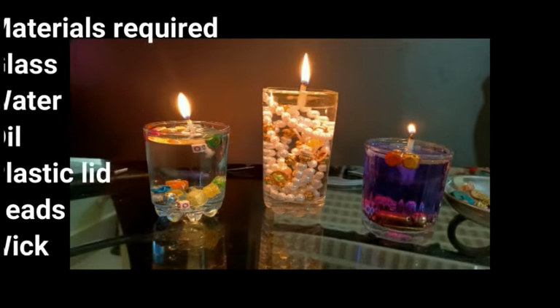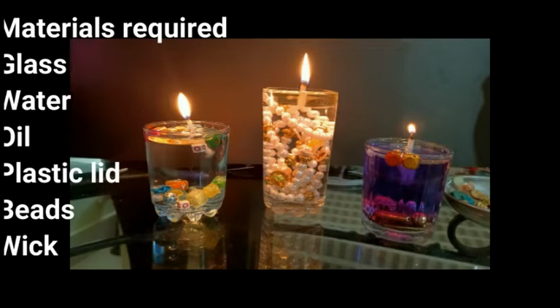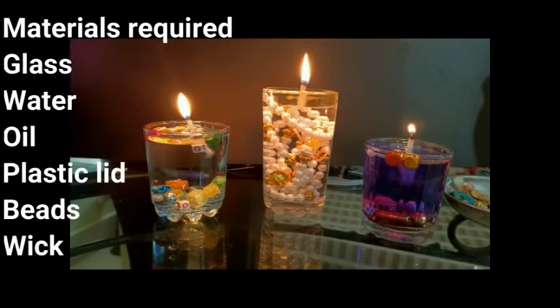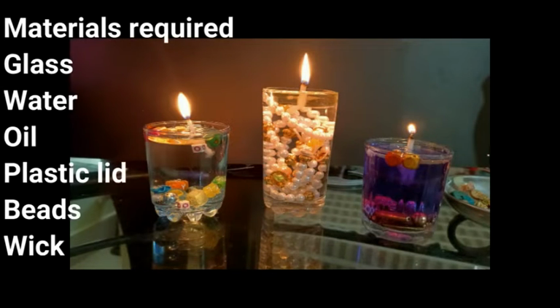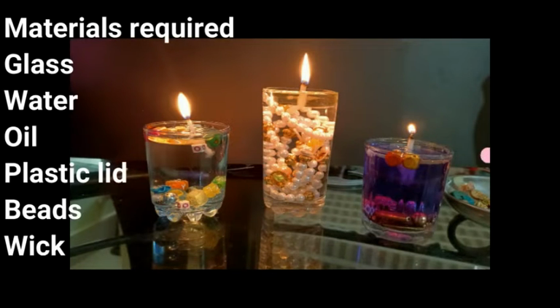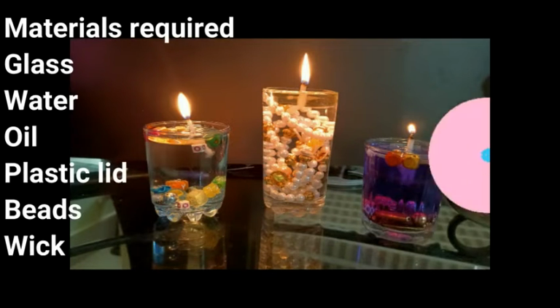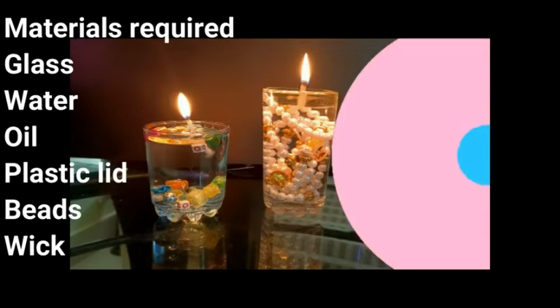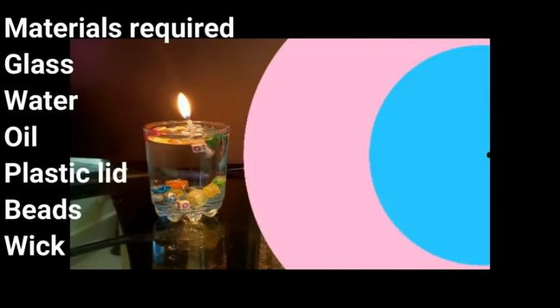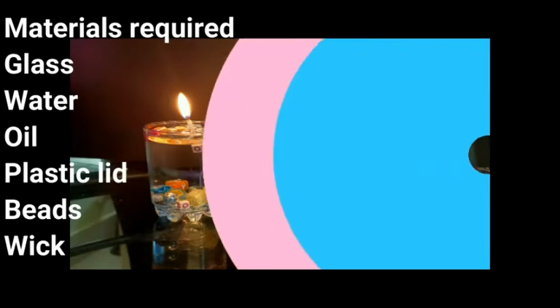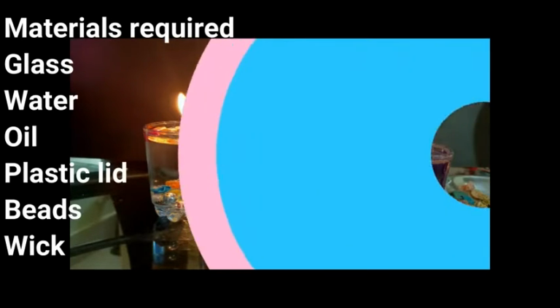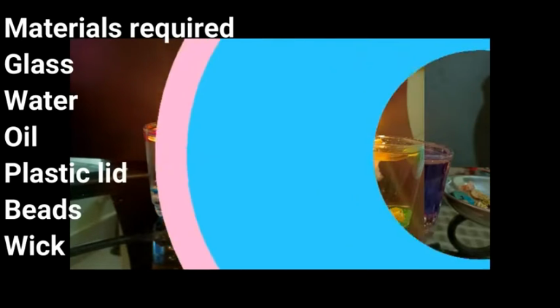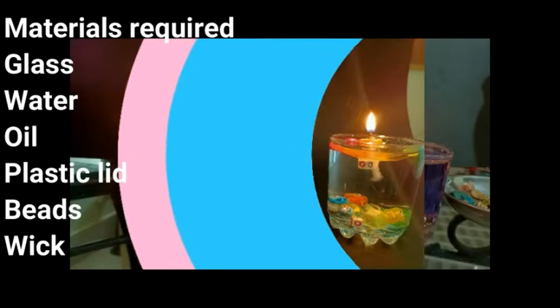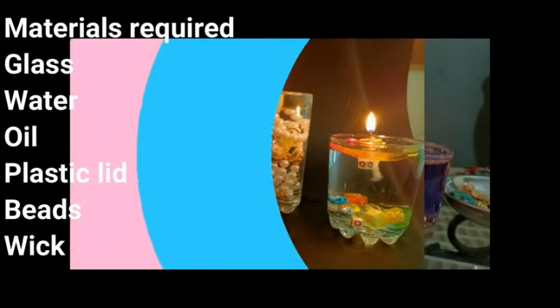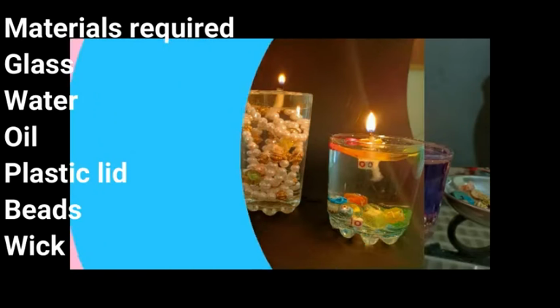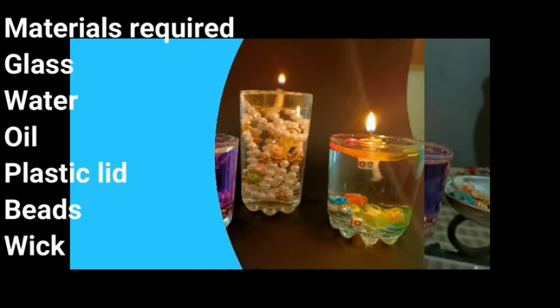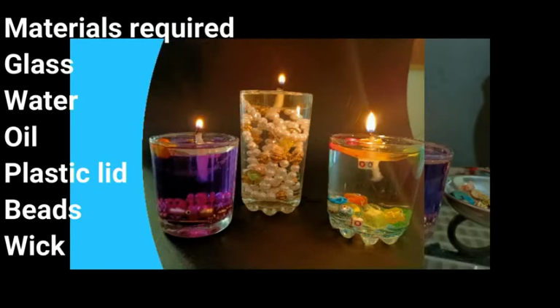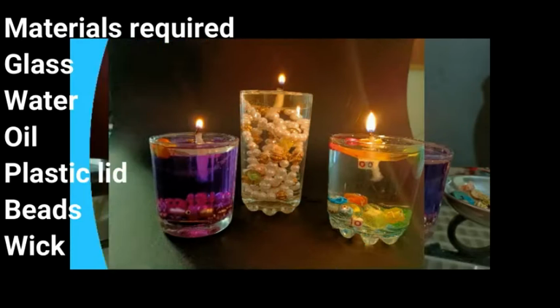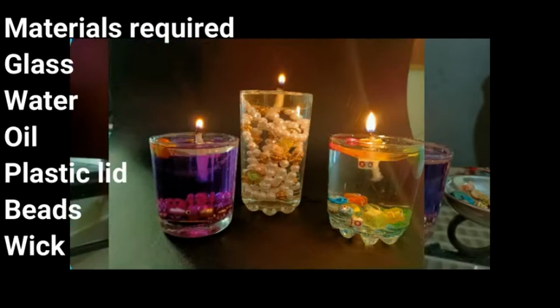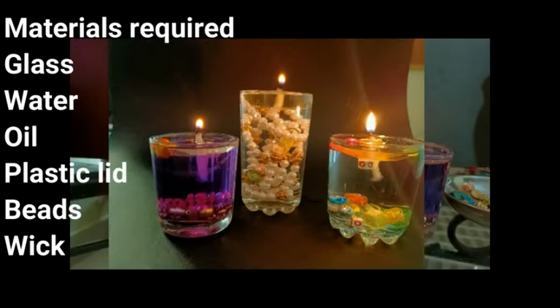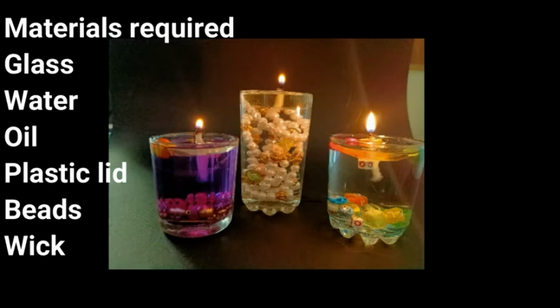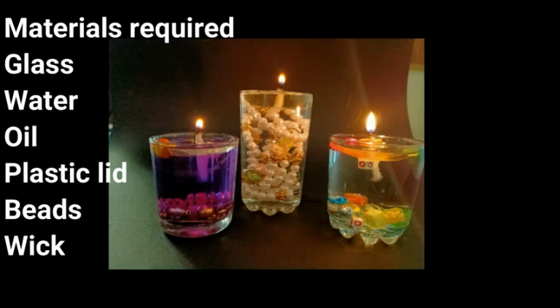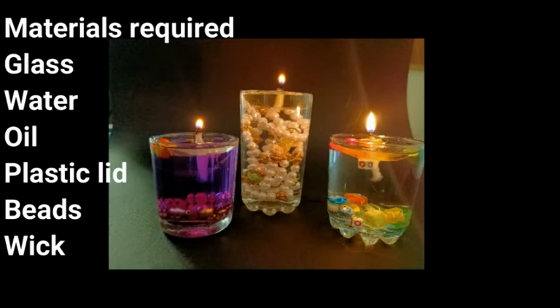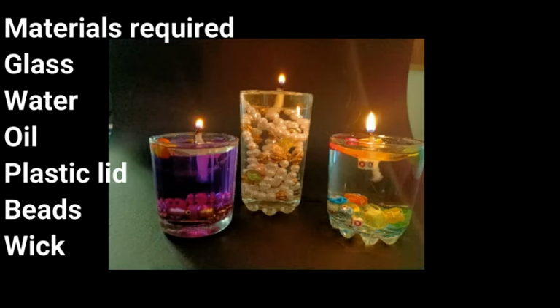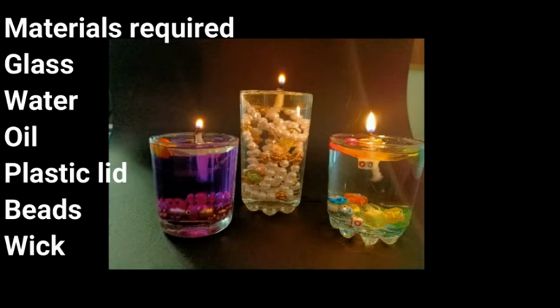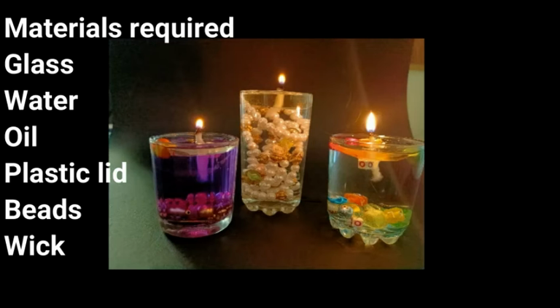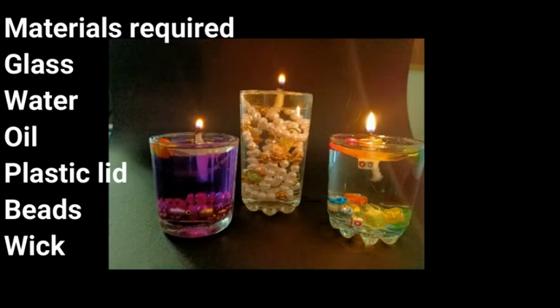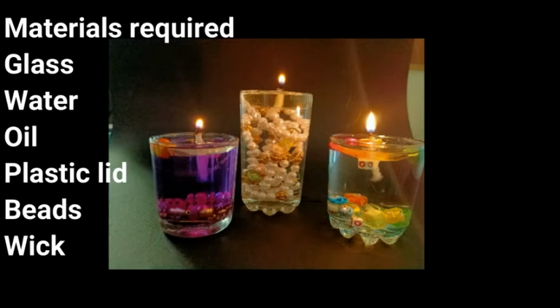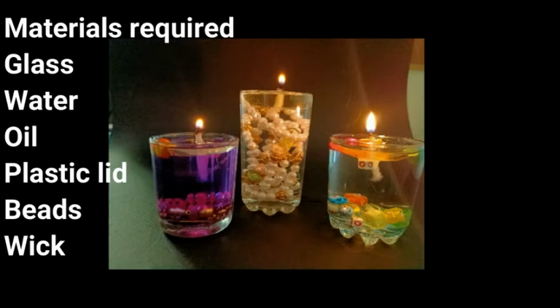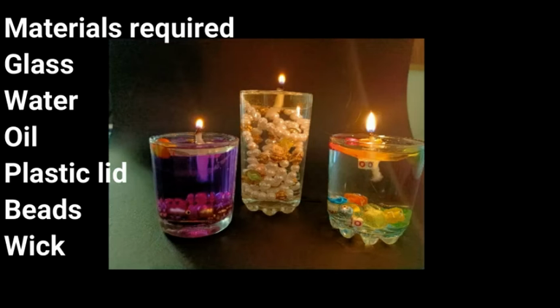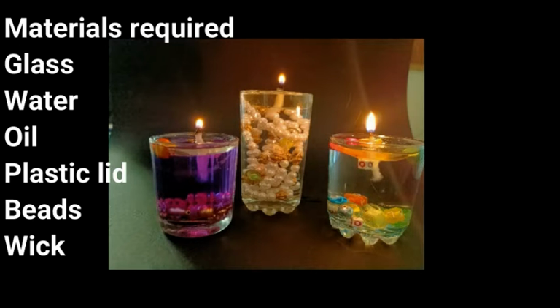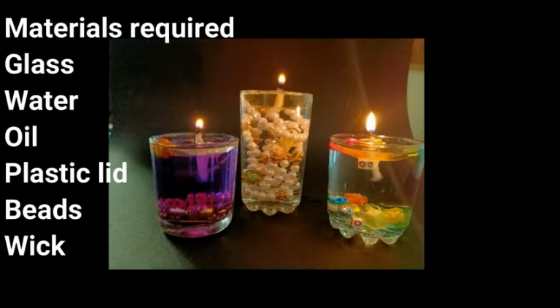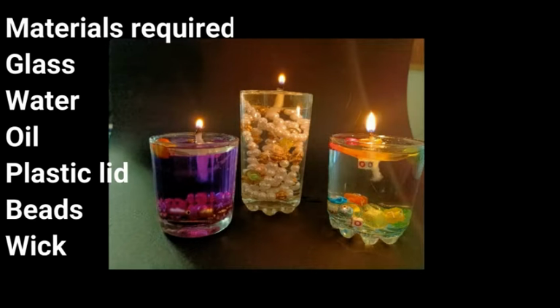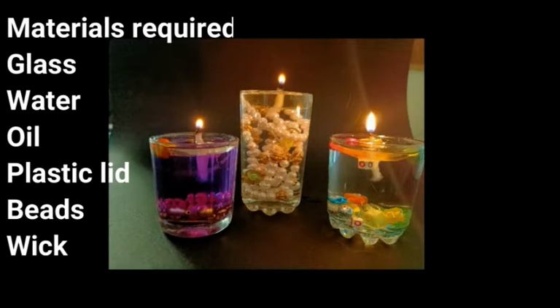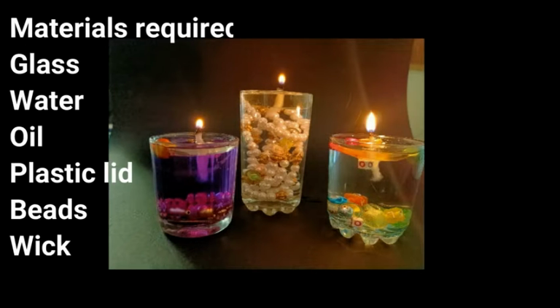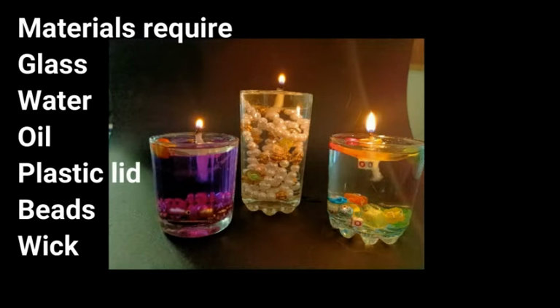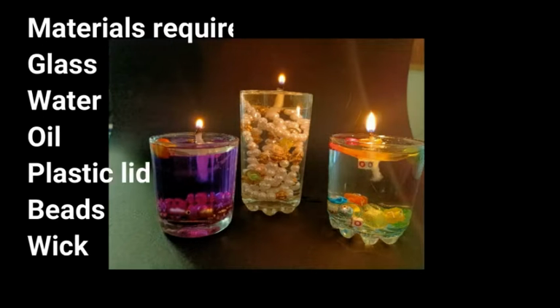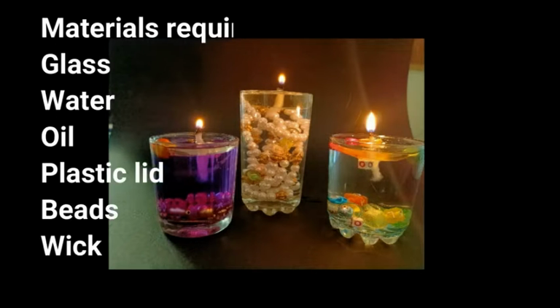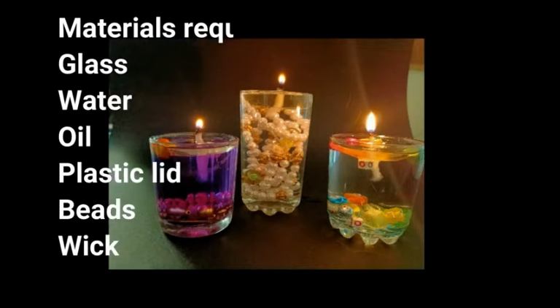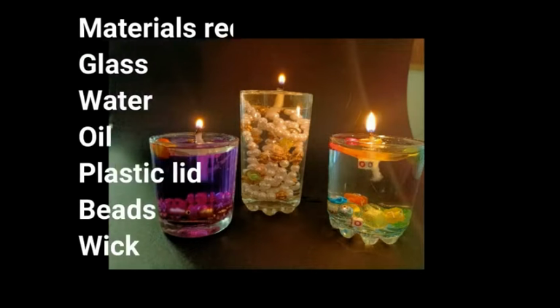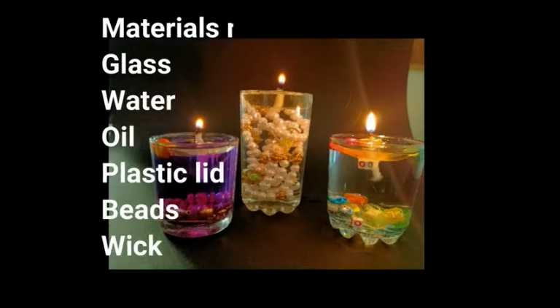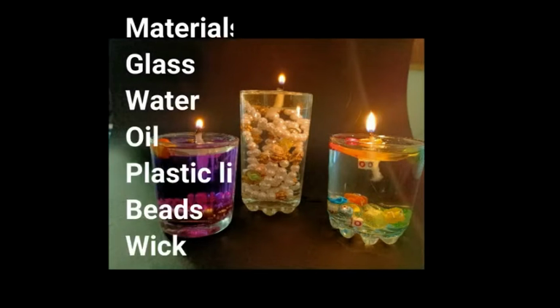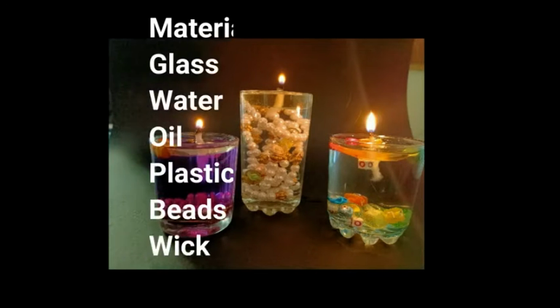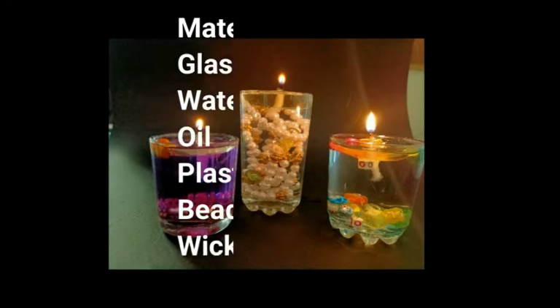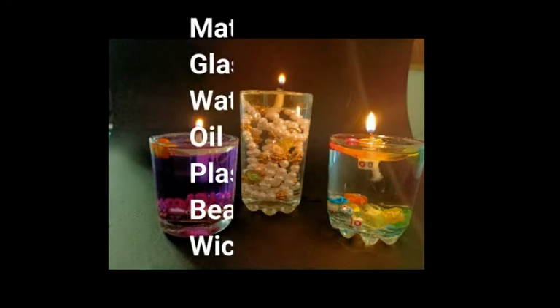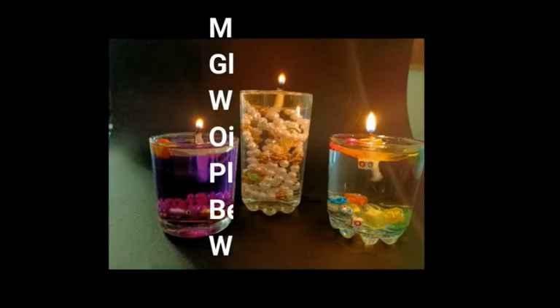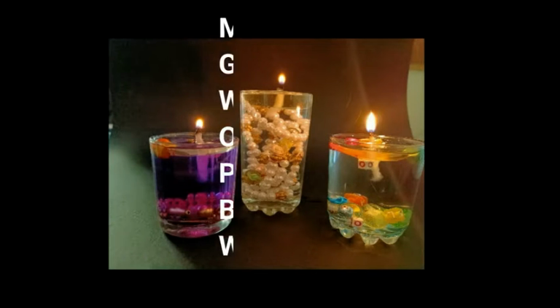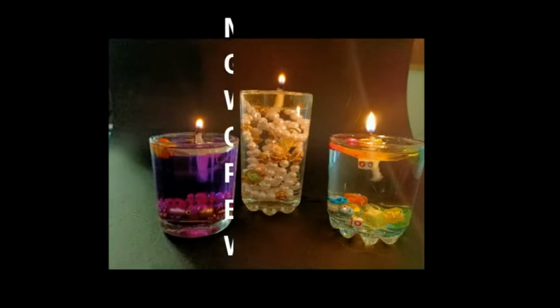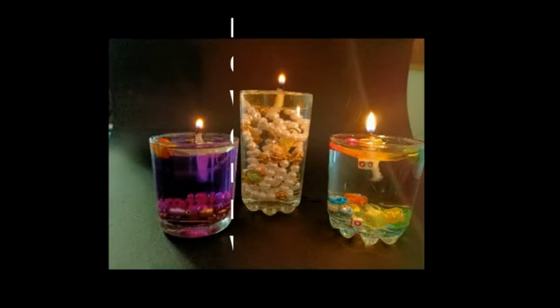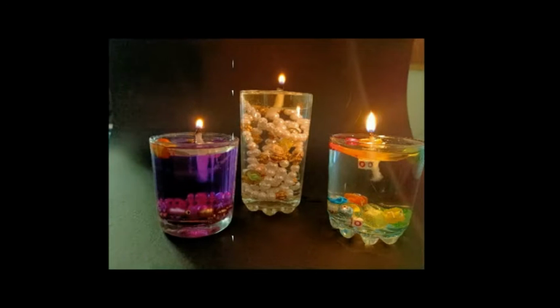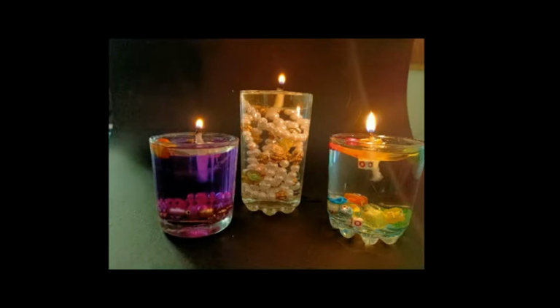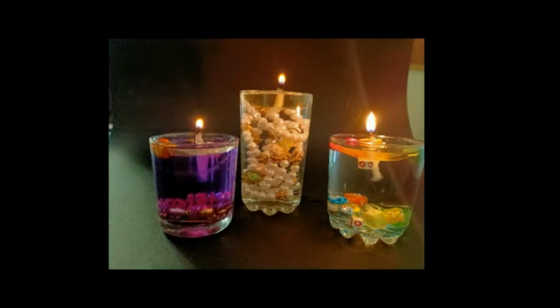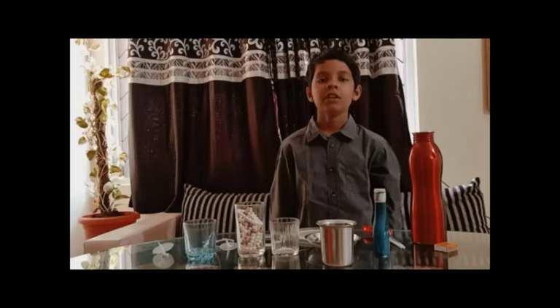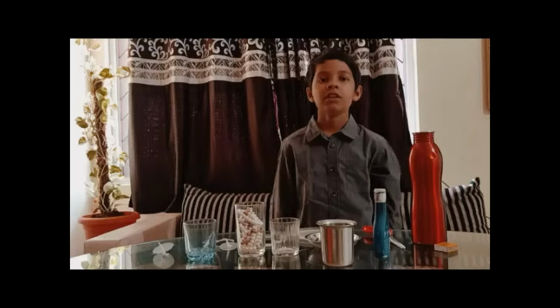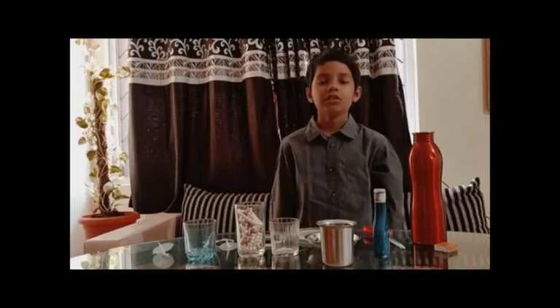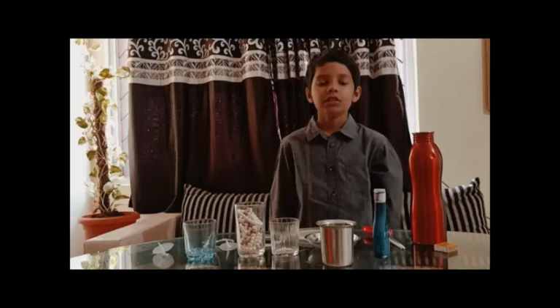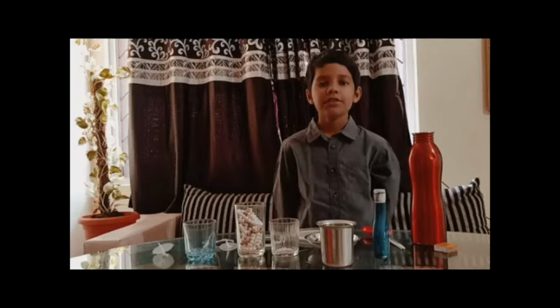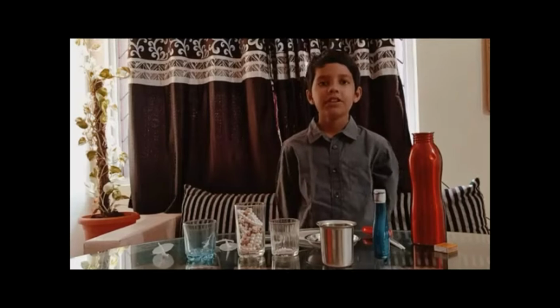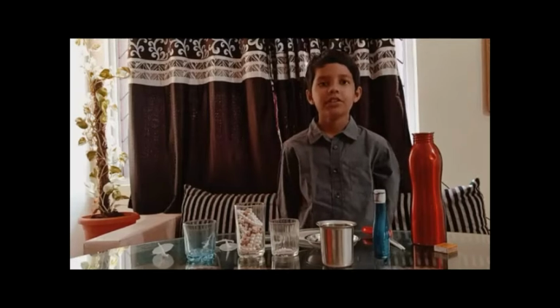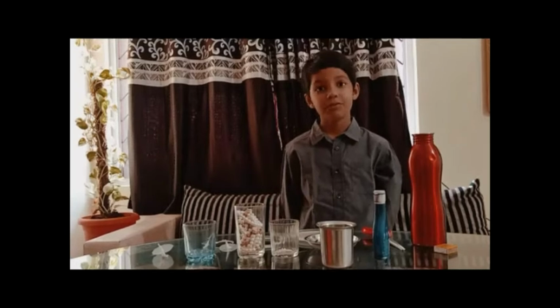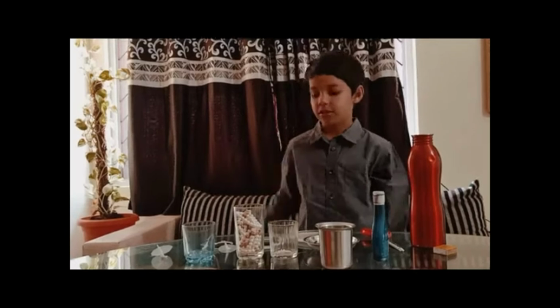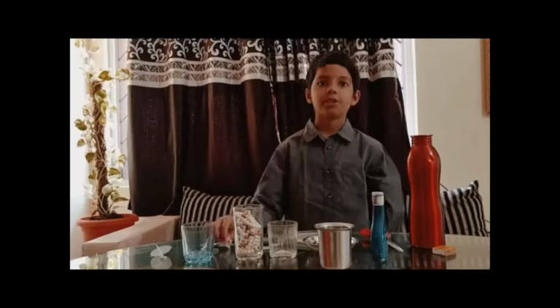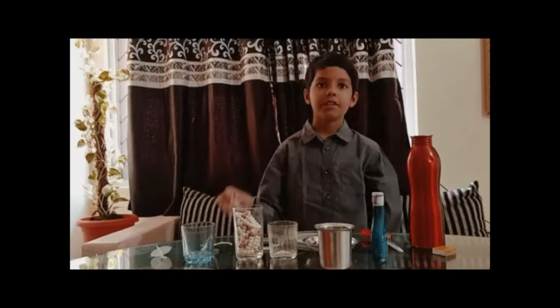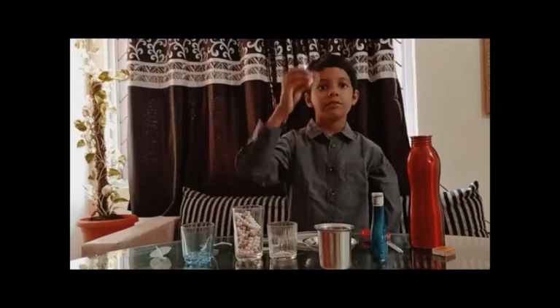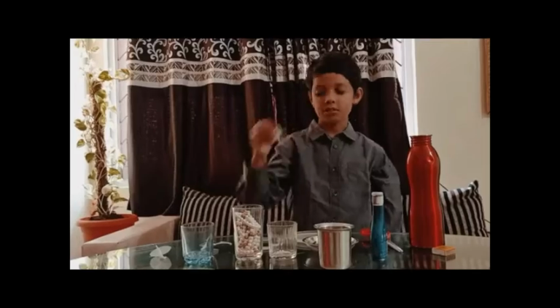Material required: glass, water, perfume, oil, plastic lid, beads and wicks.